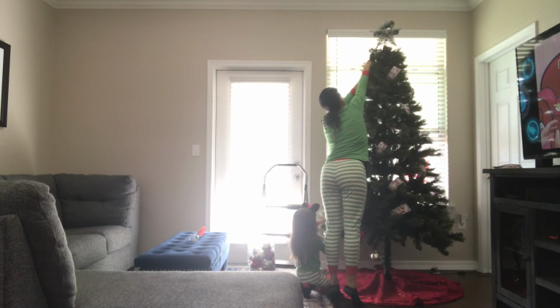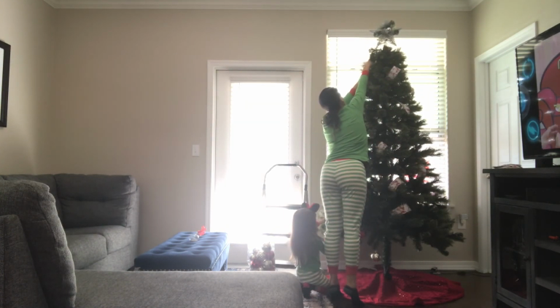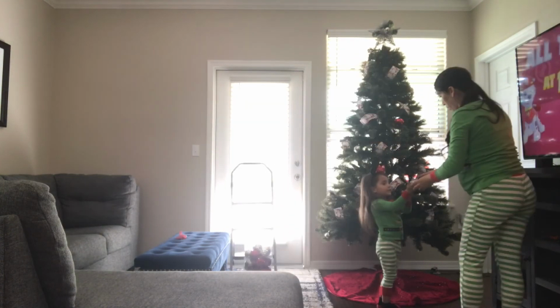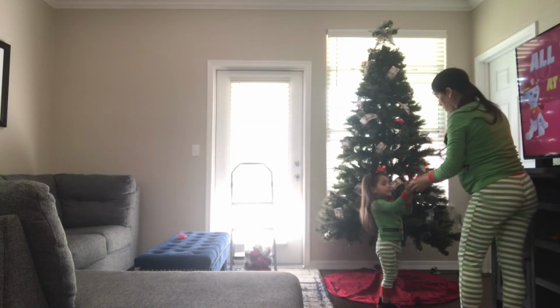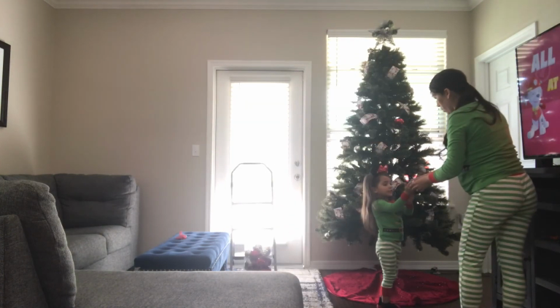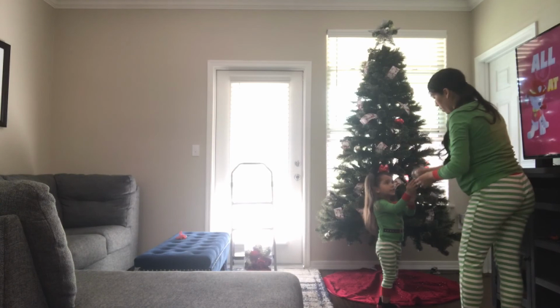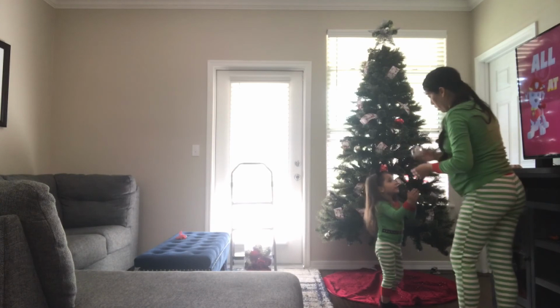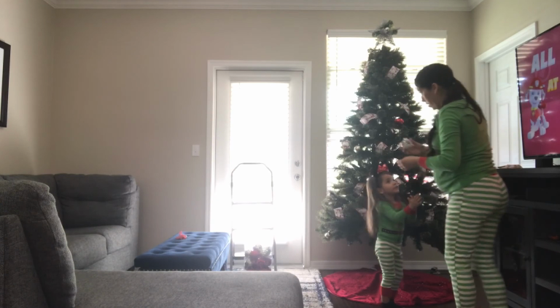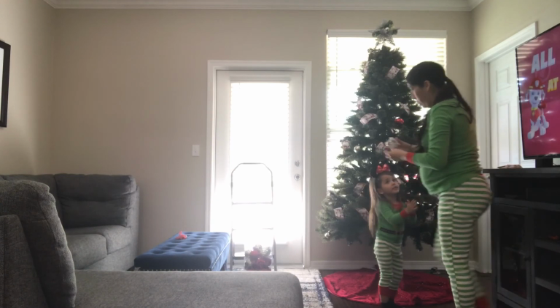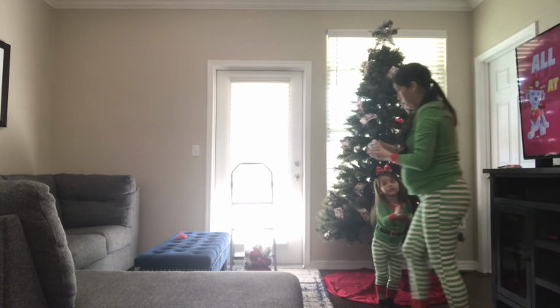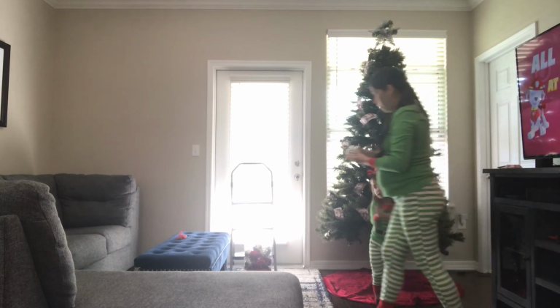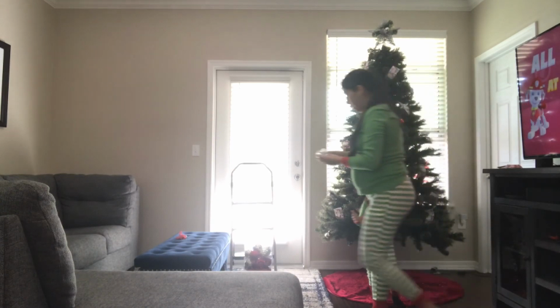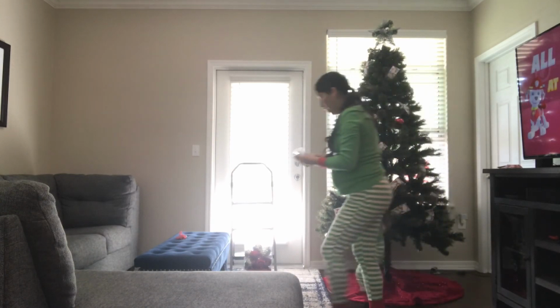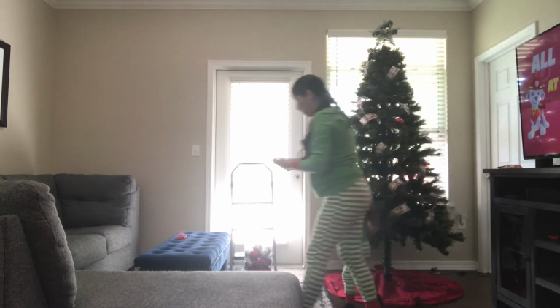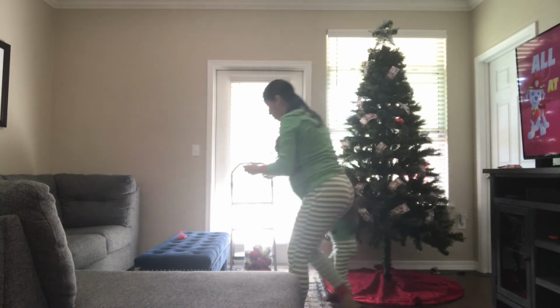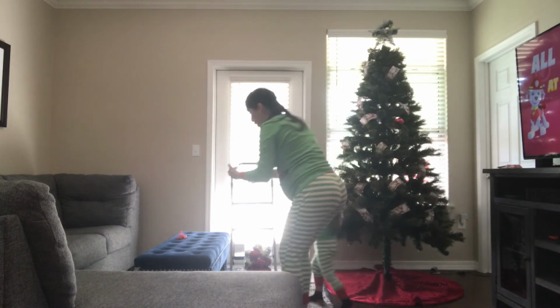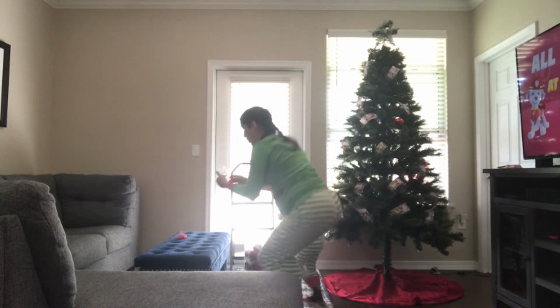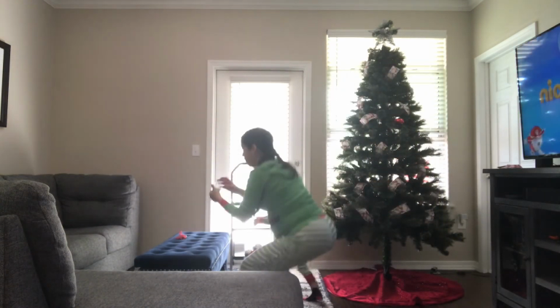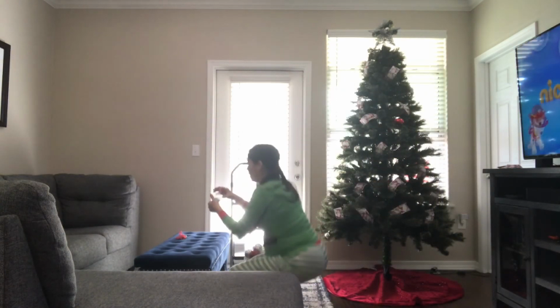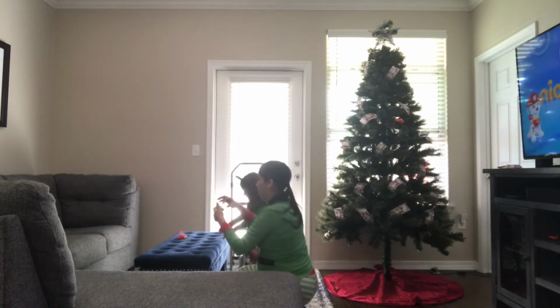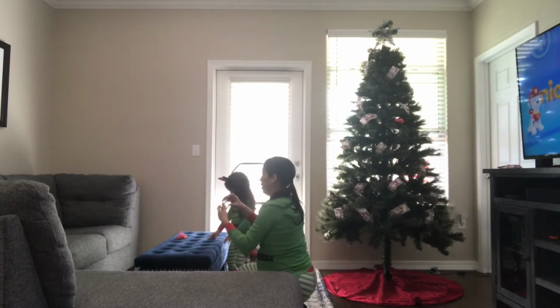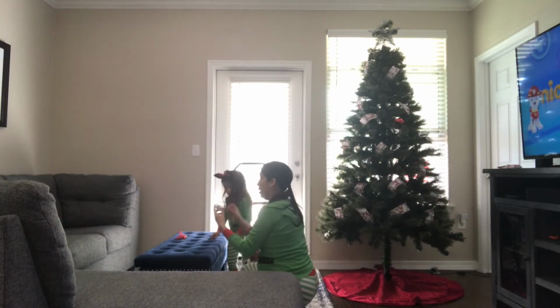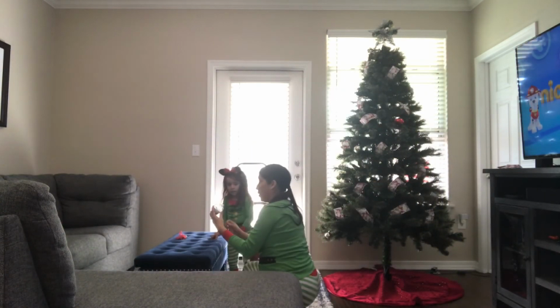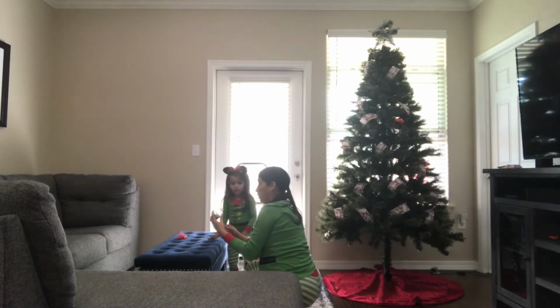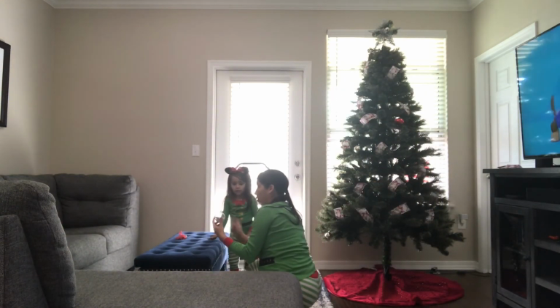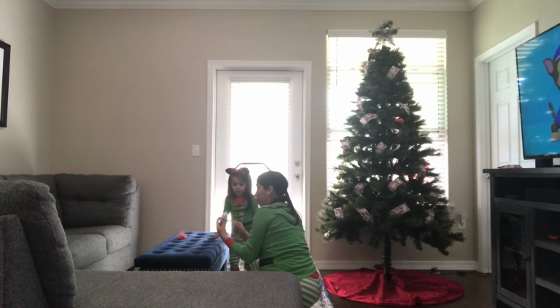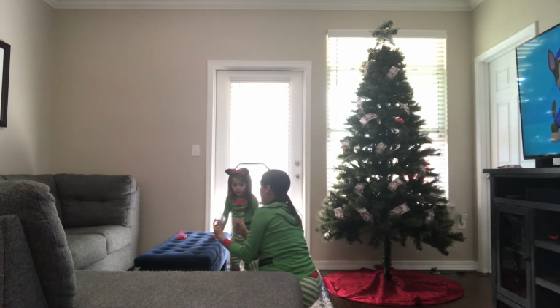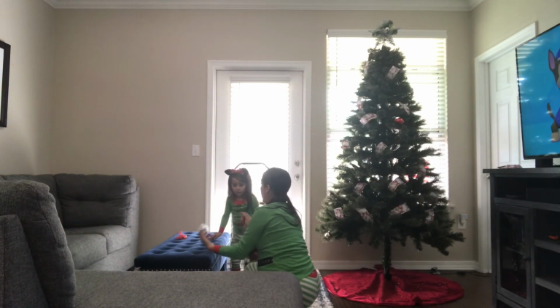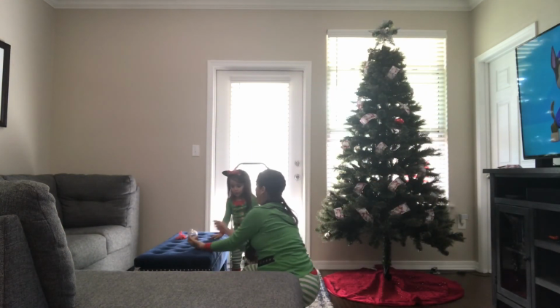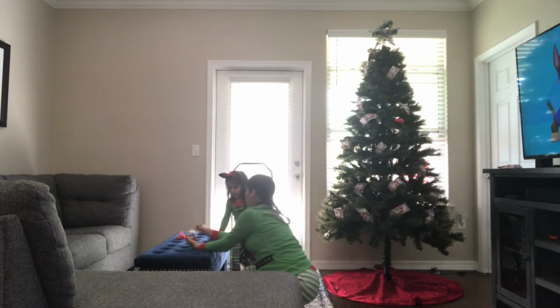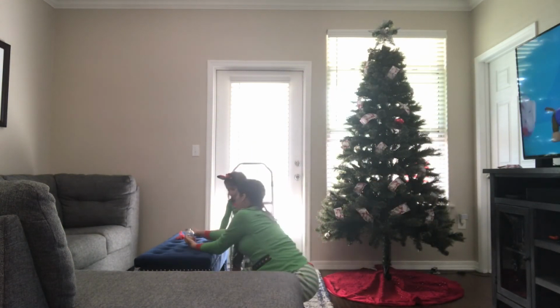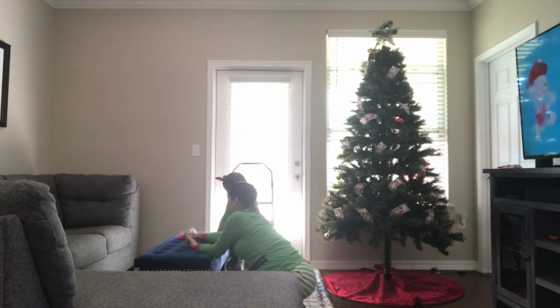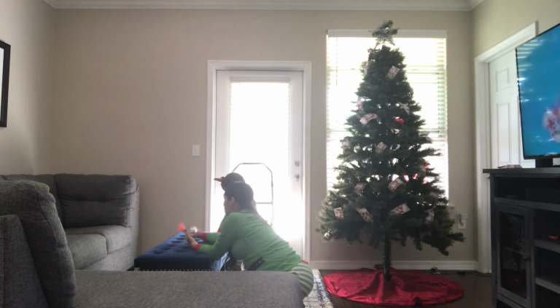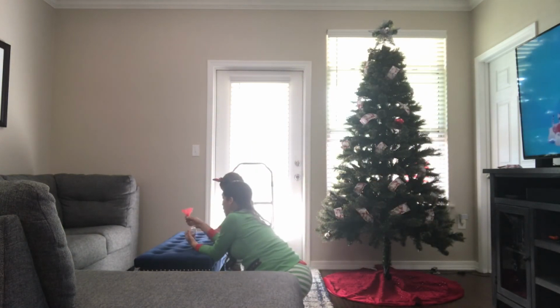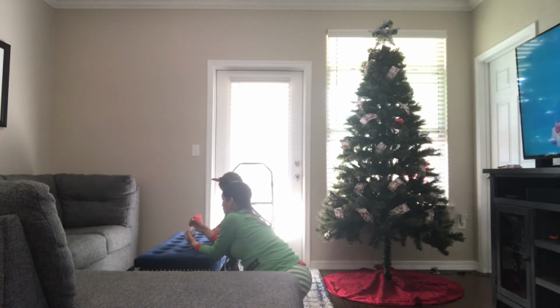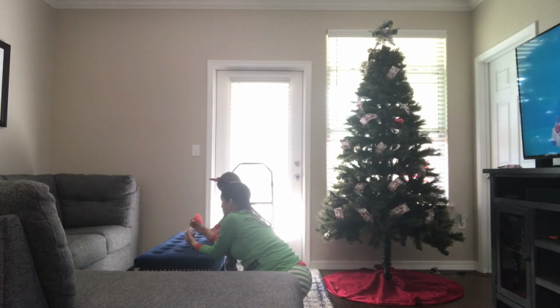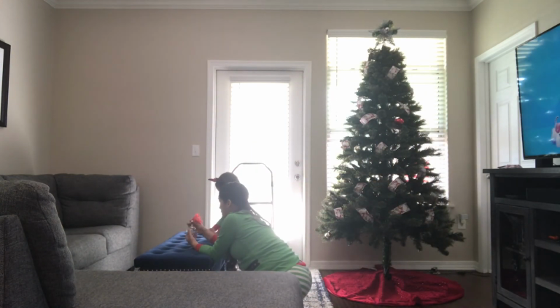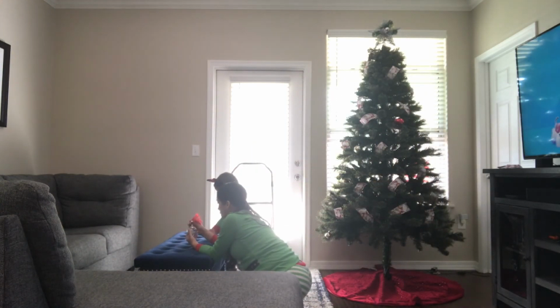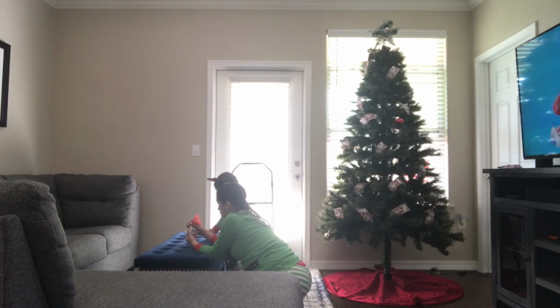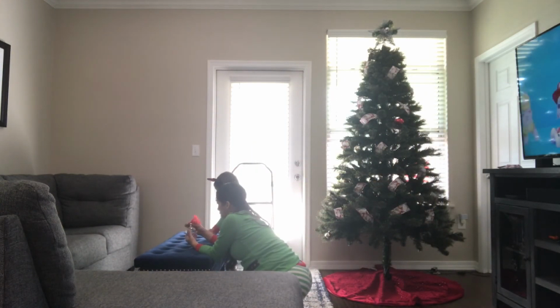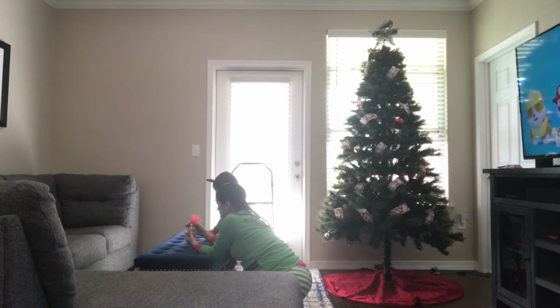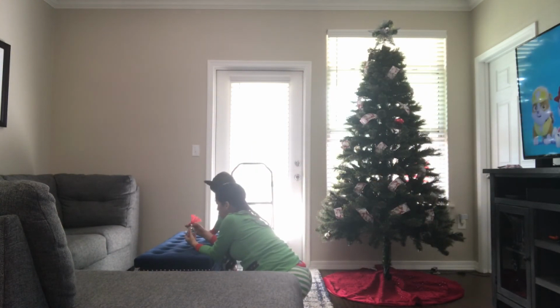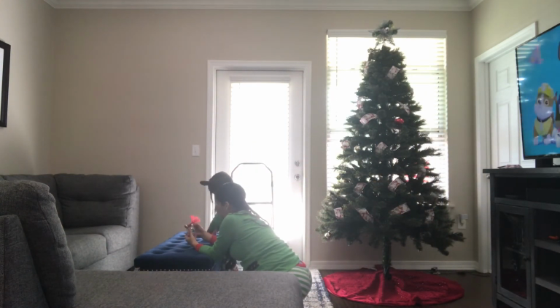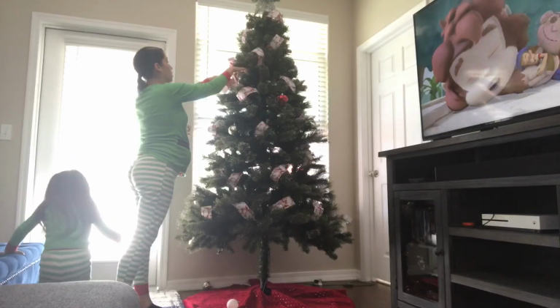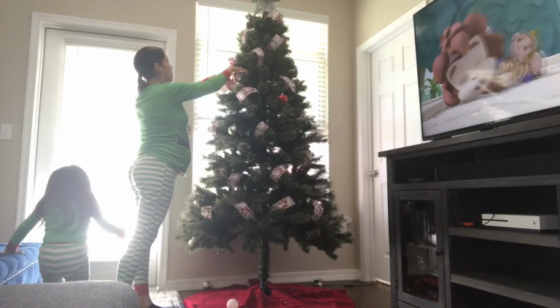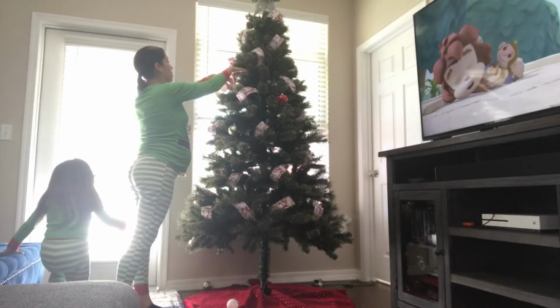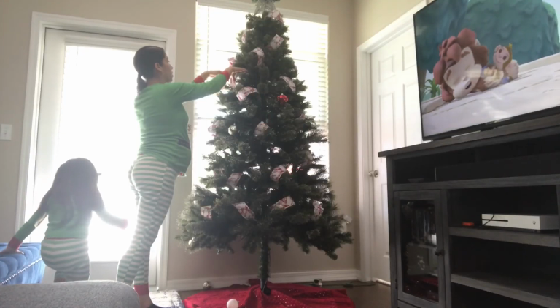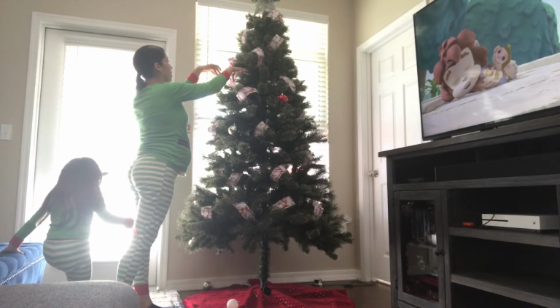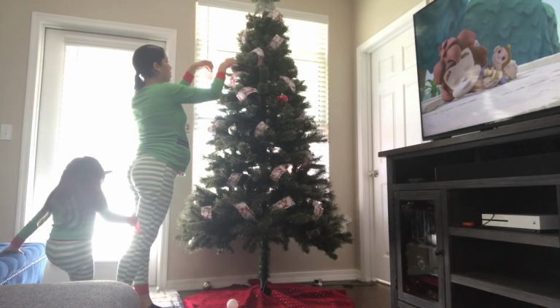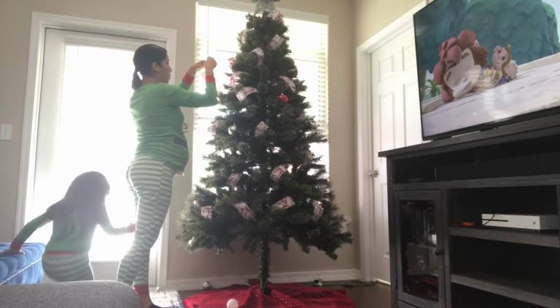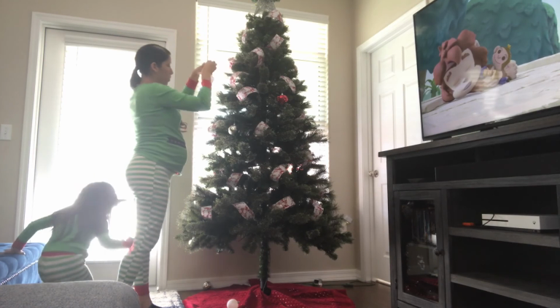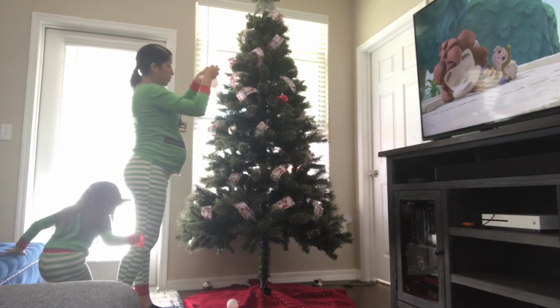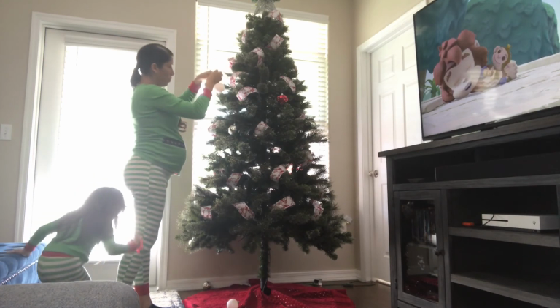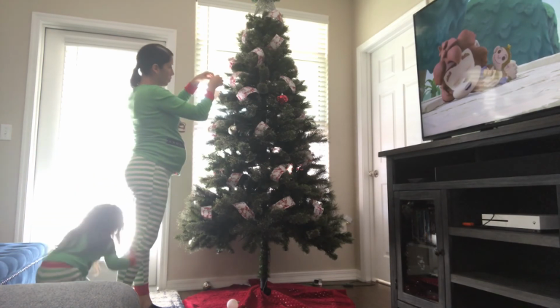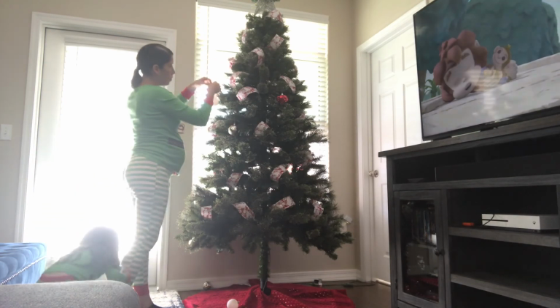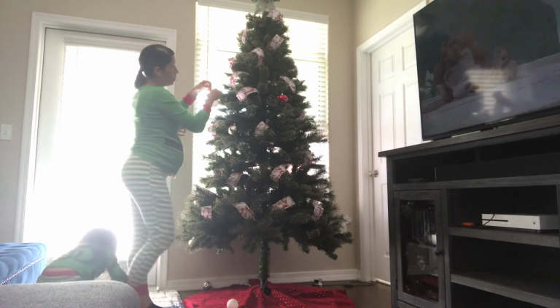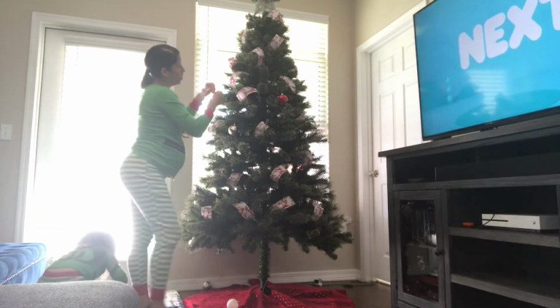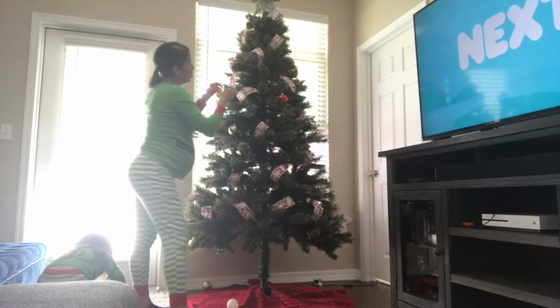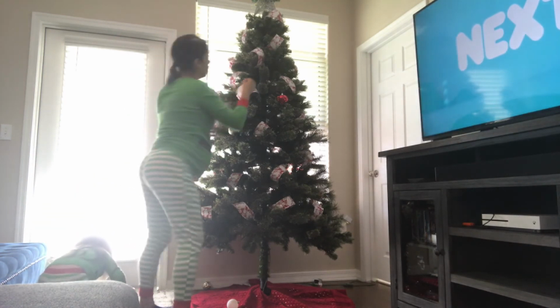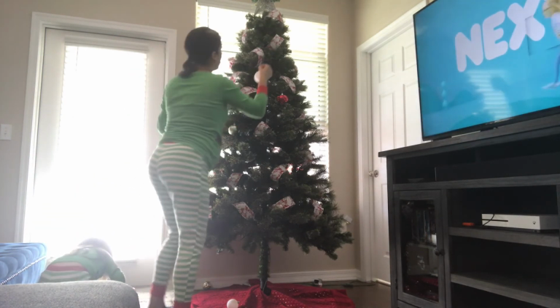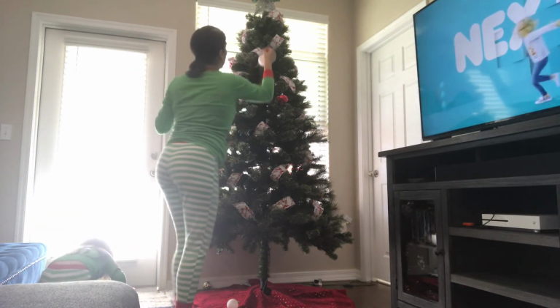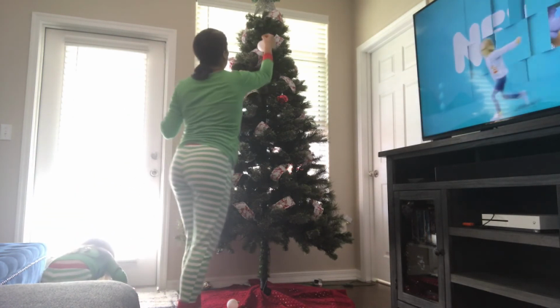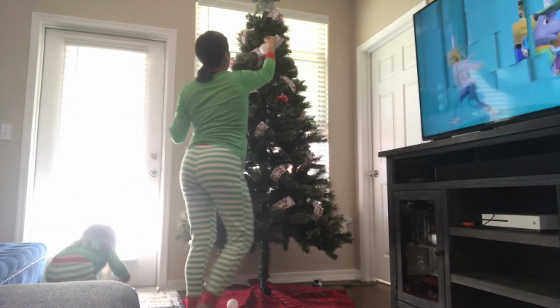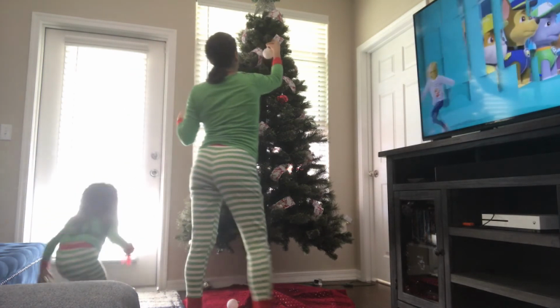My little girl already took the ornaments out. We're just going to put the hooks on so we can start hanging them on the Christmas tree.